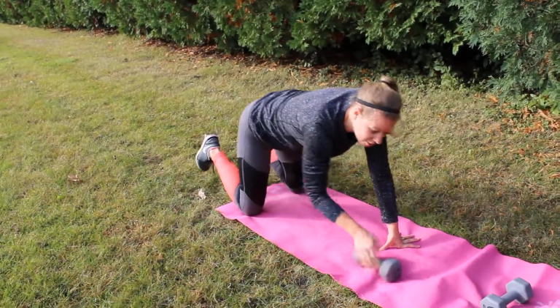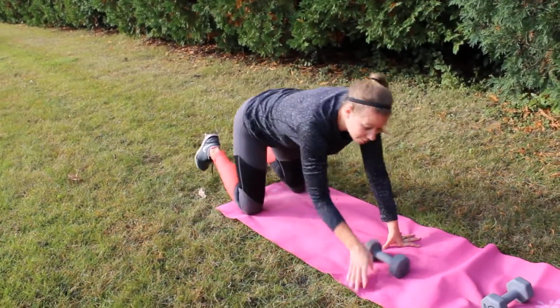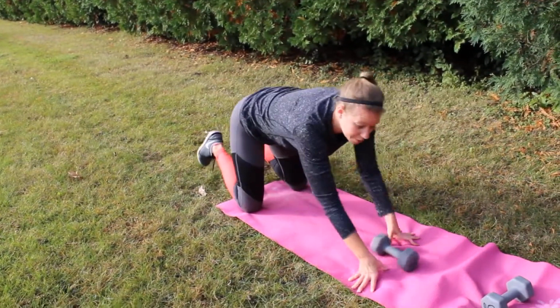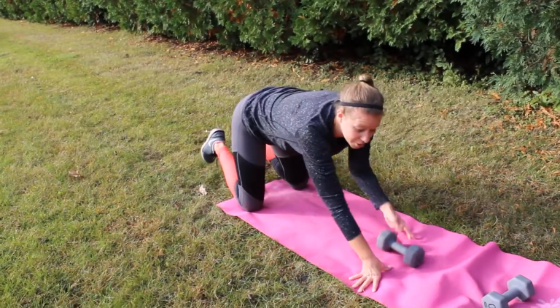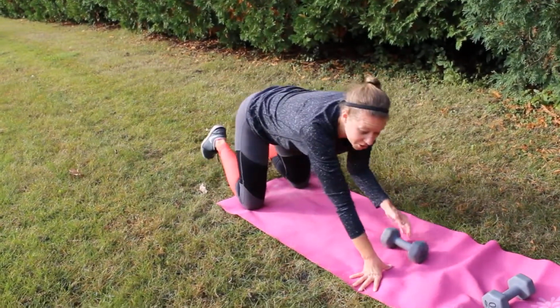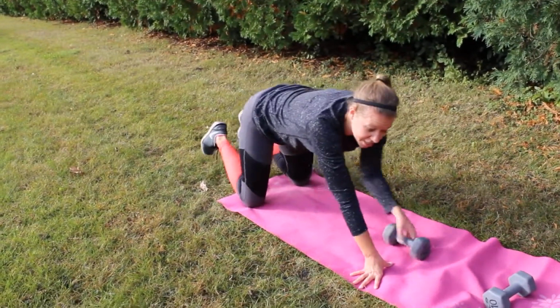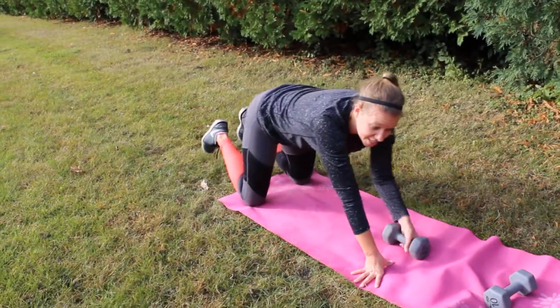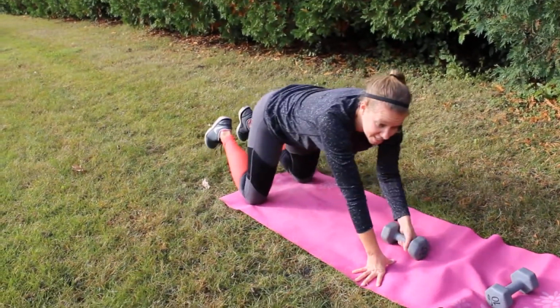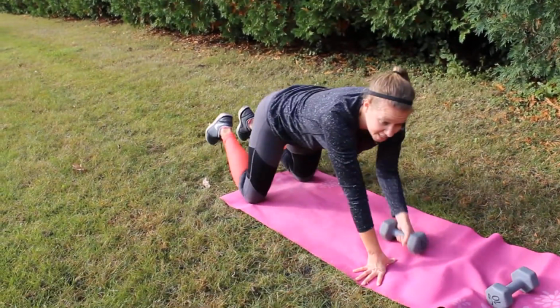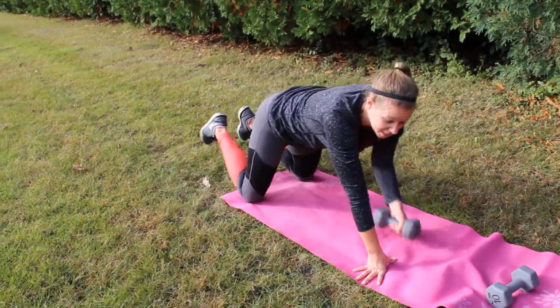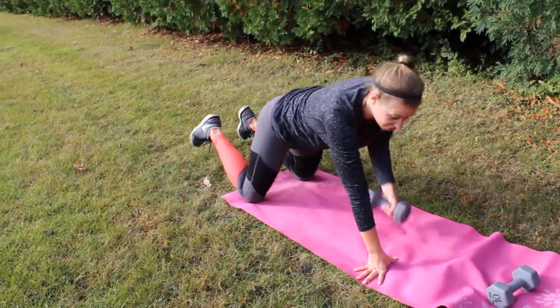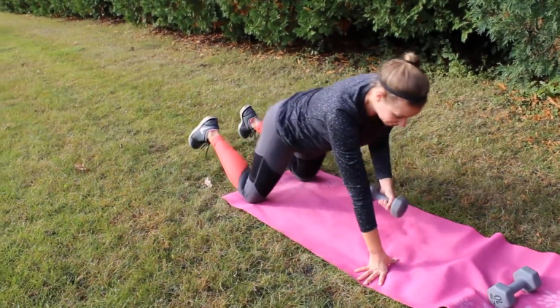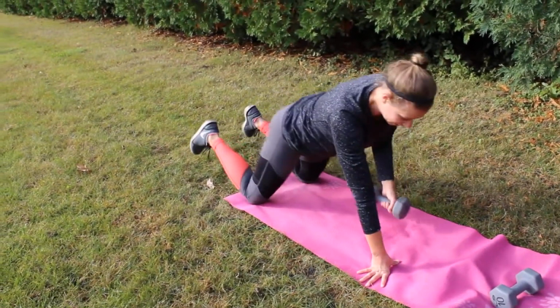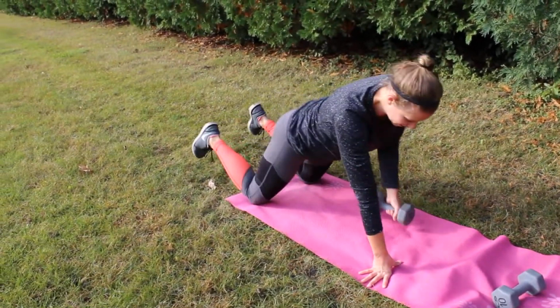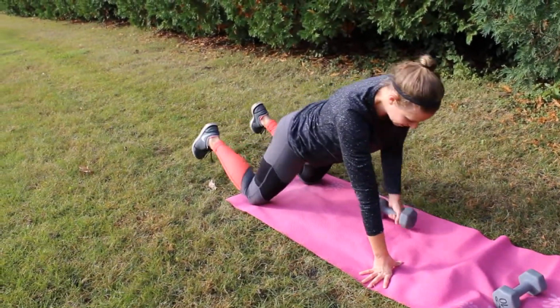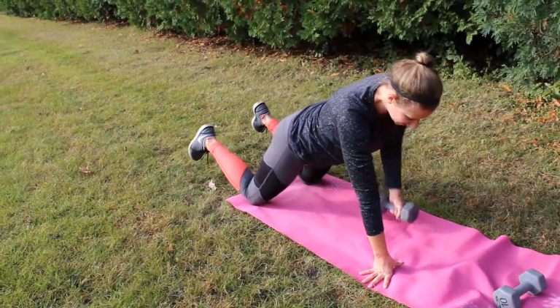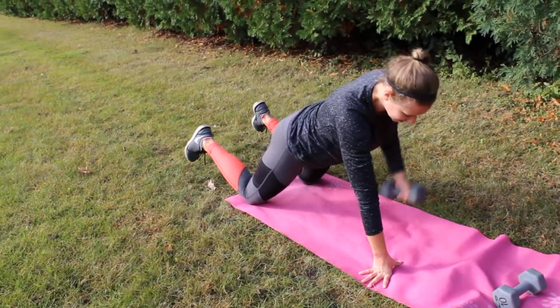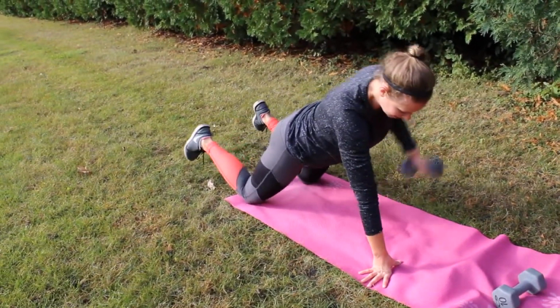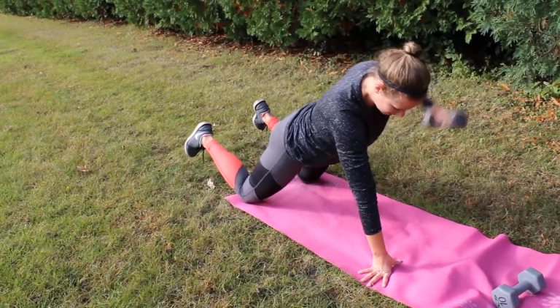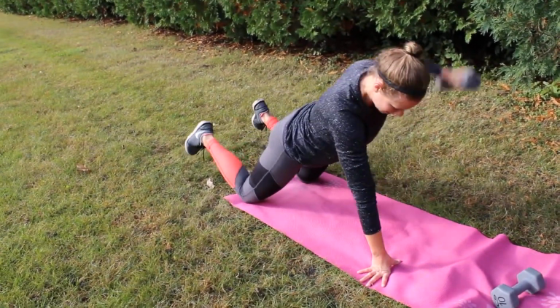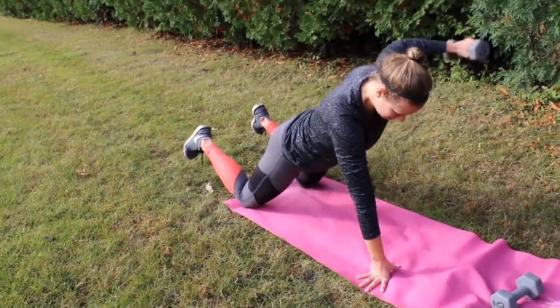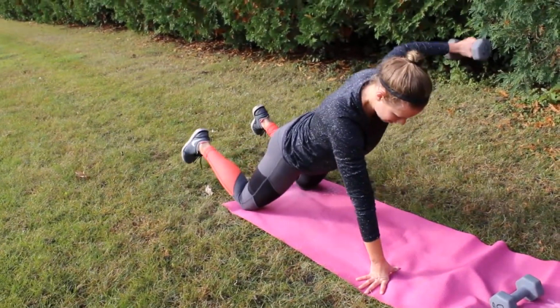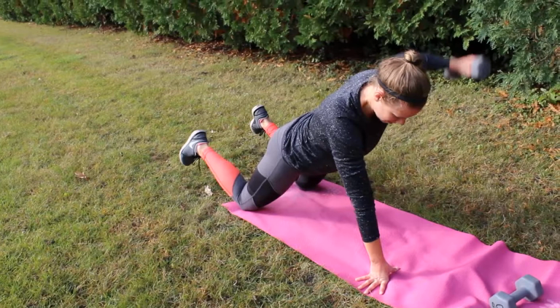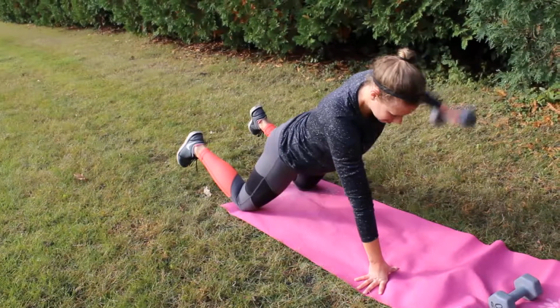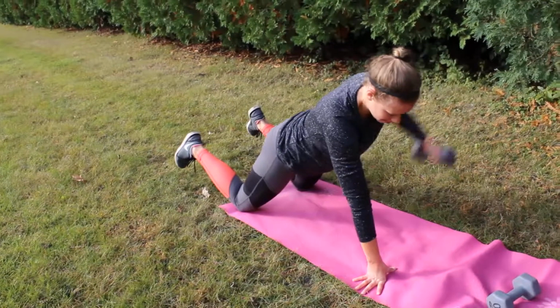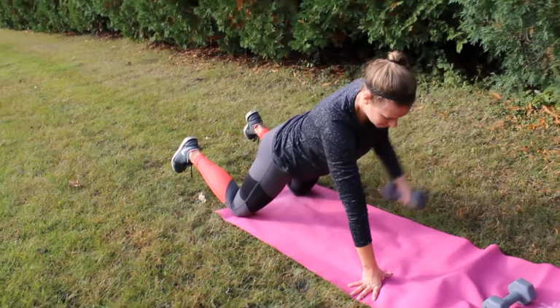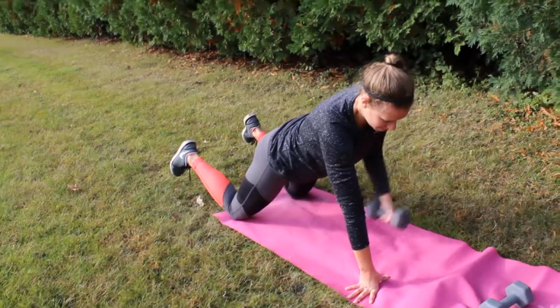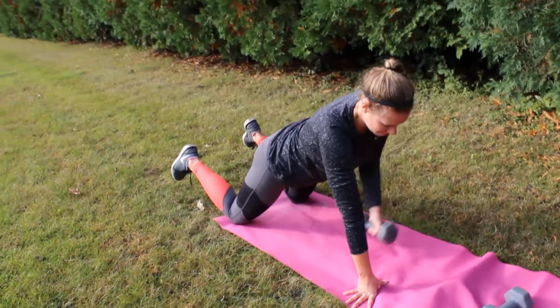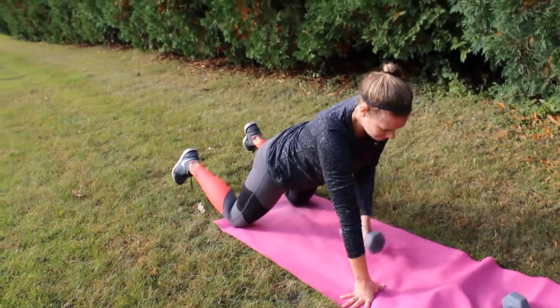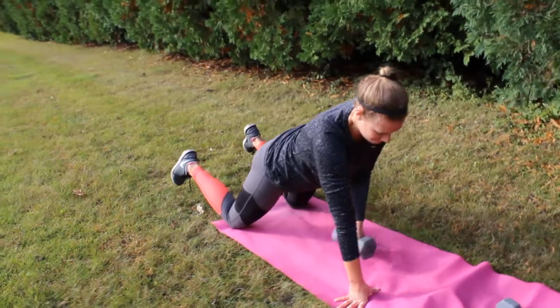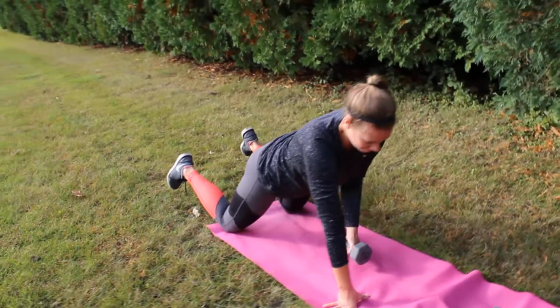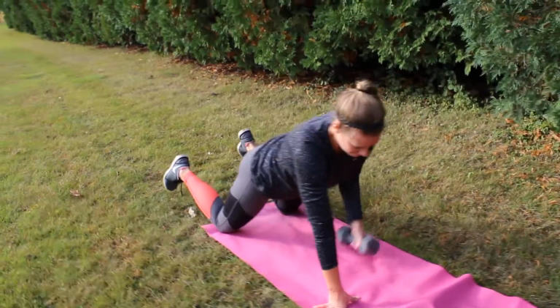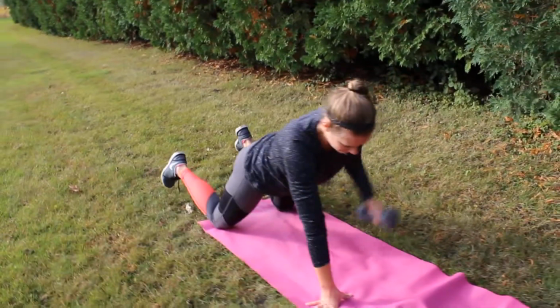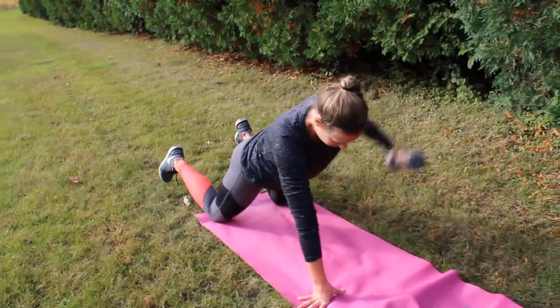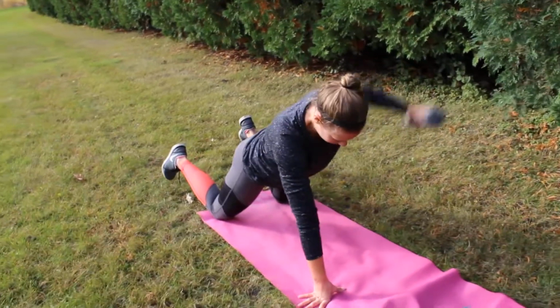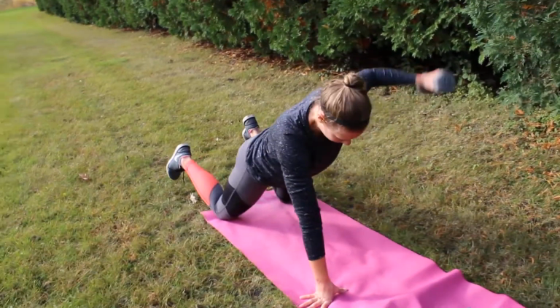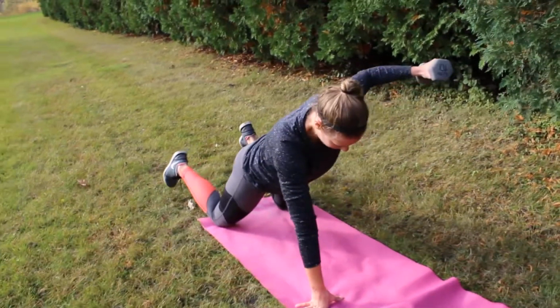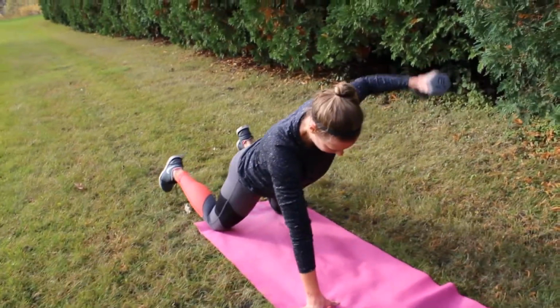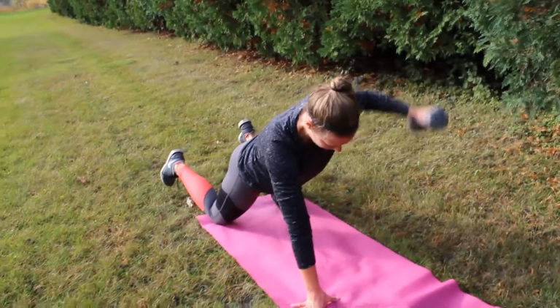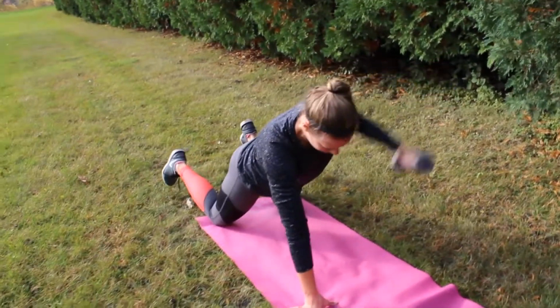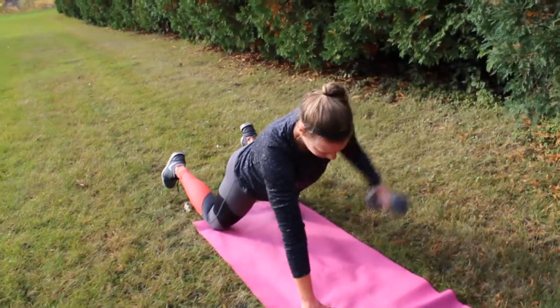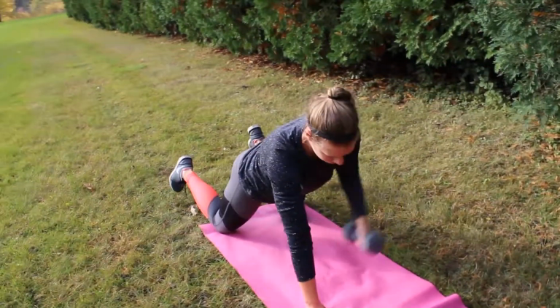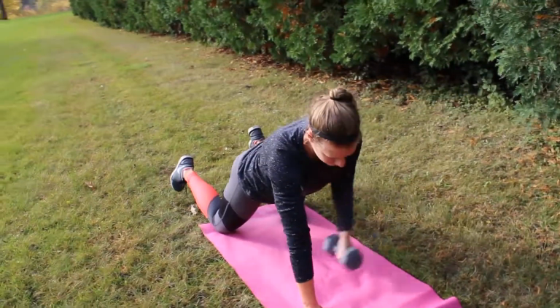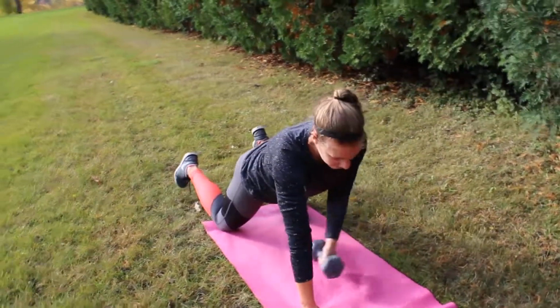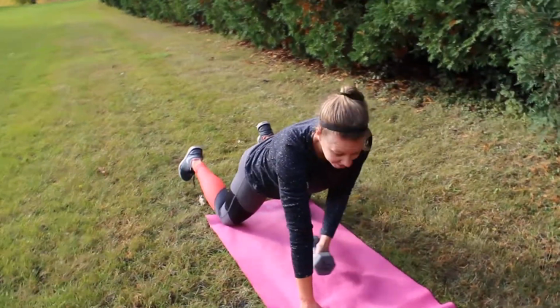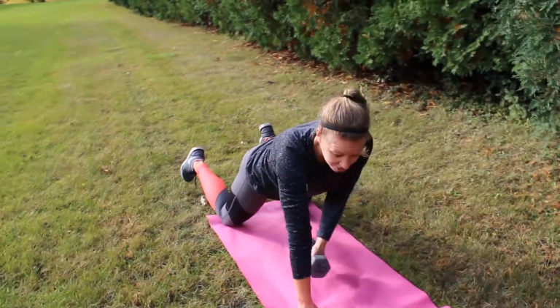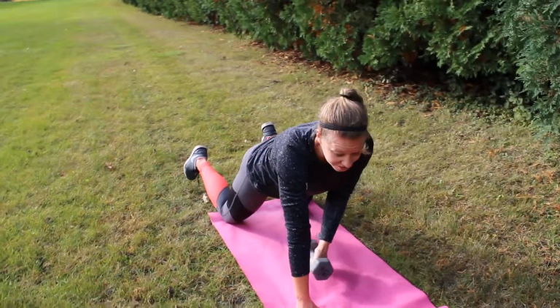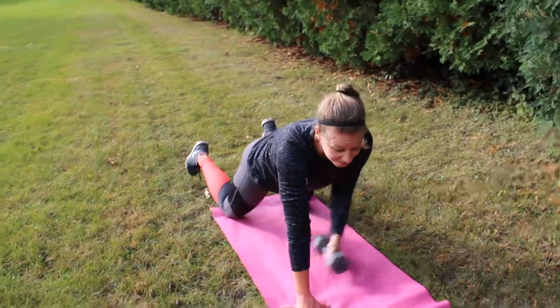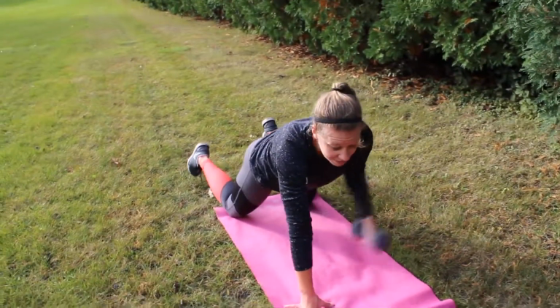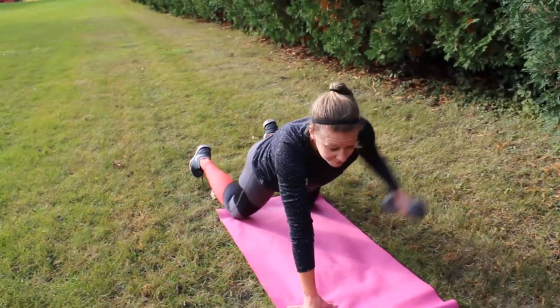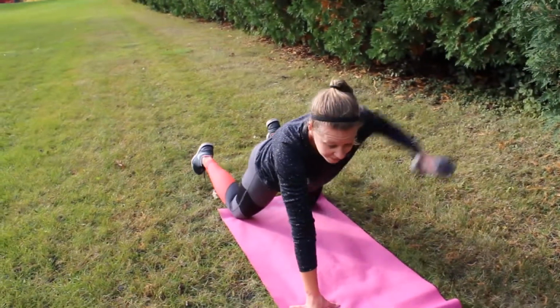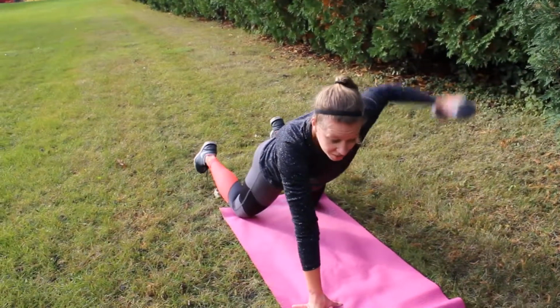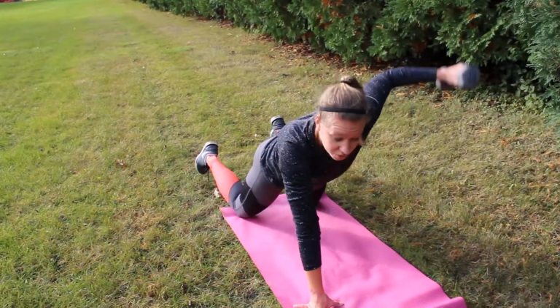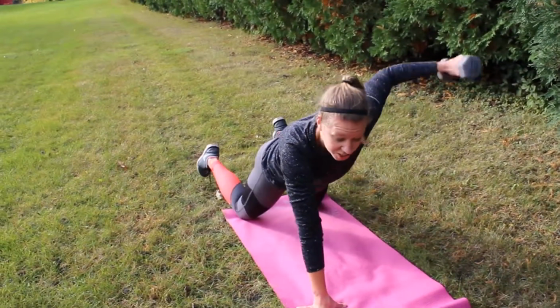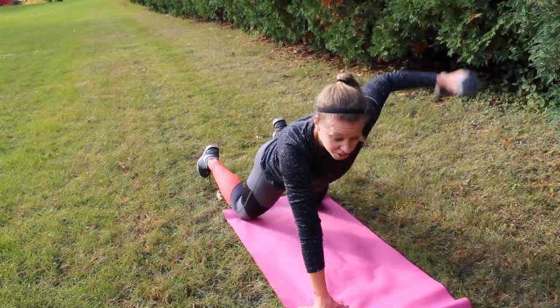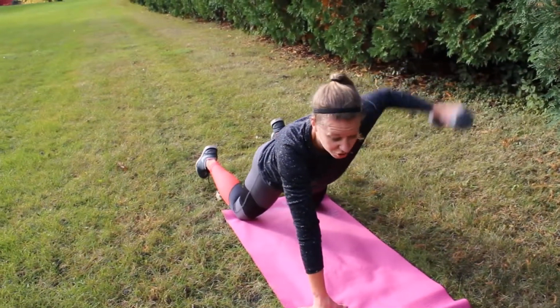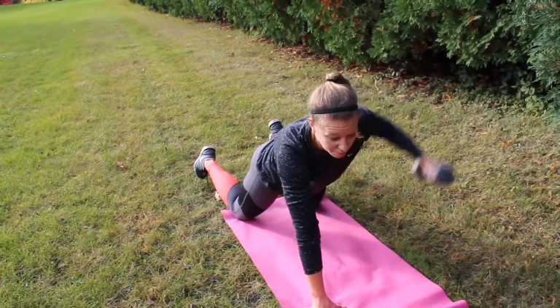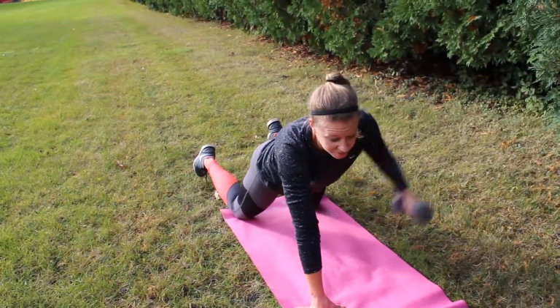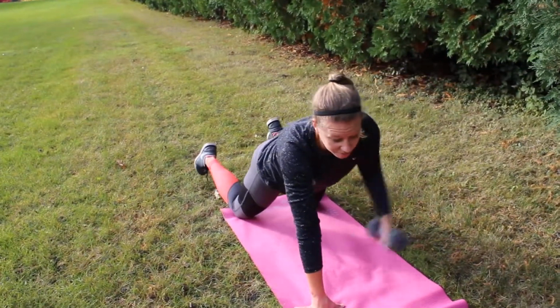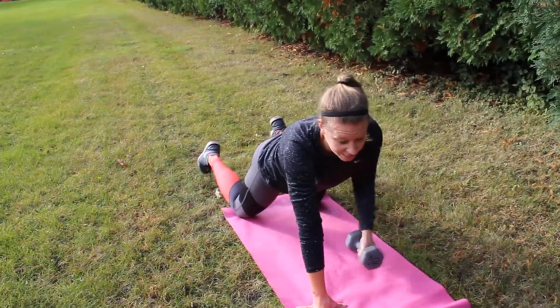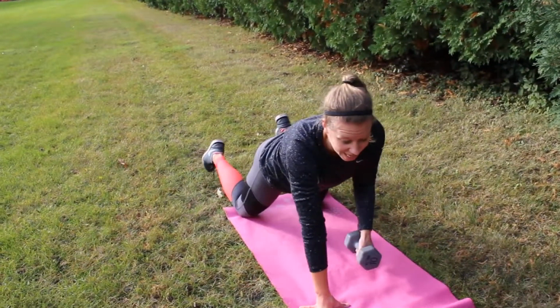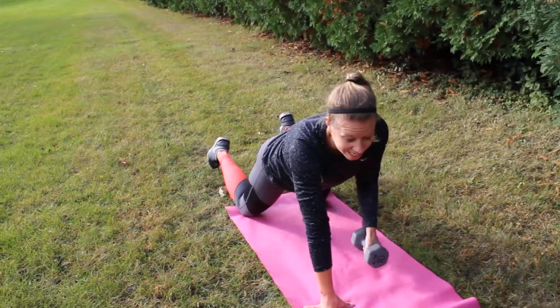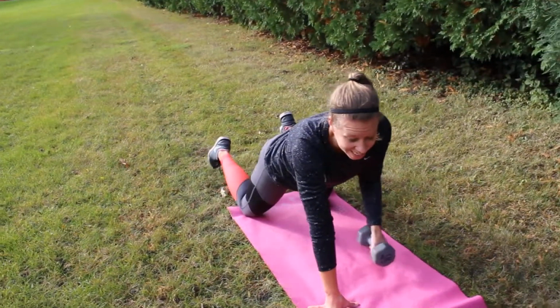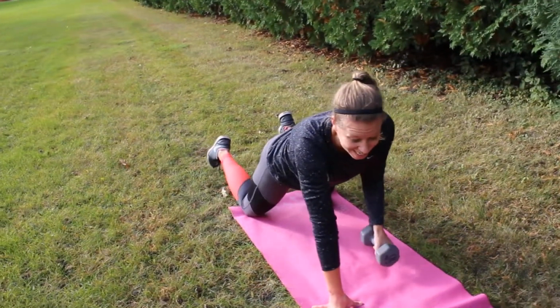From your knees it's gonna look like this — the same thing, only just drop down to that knee.